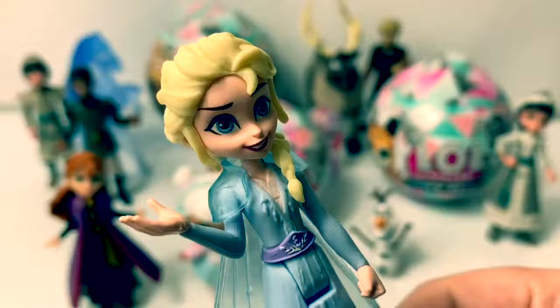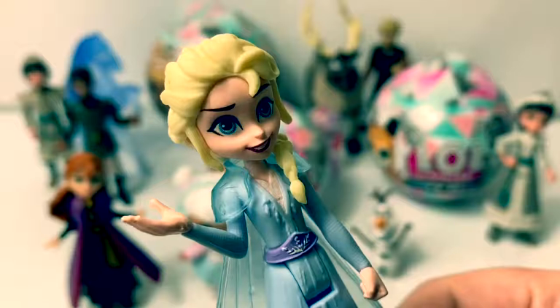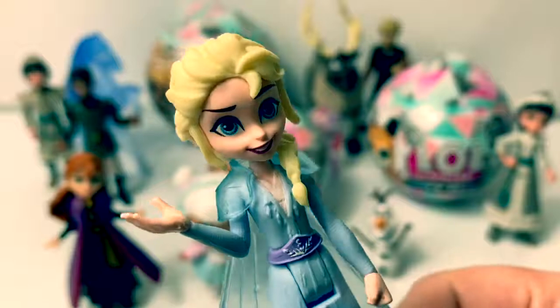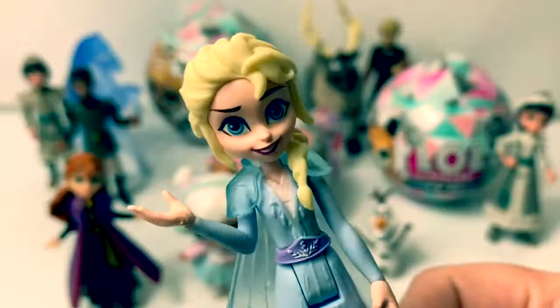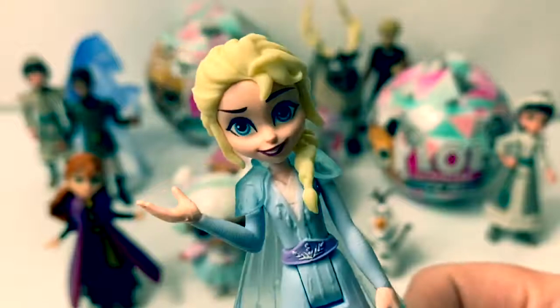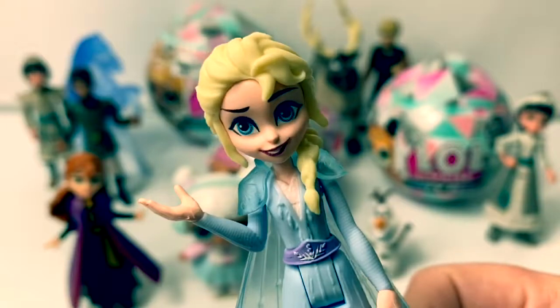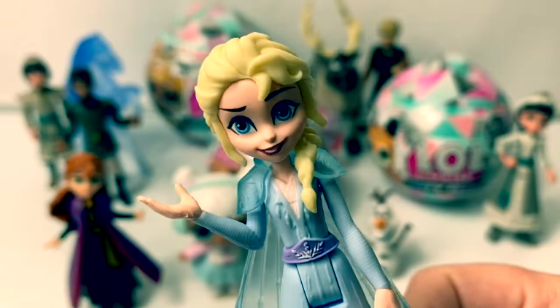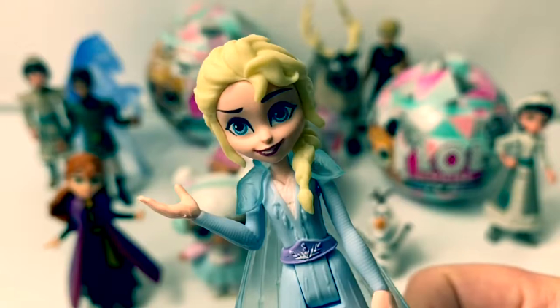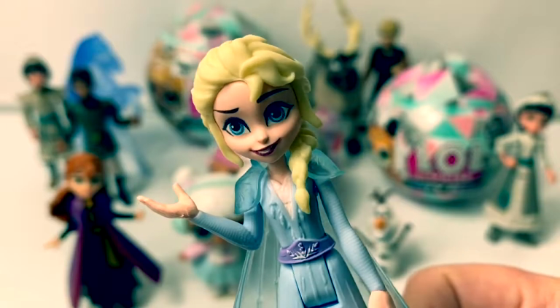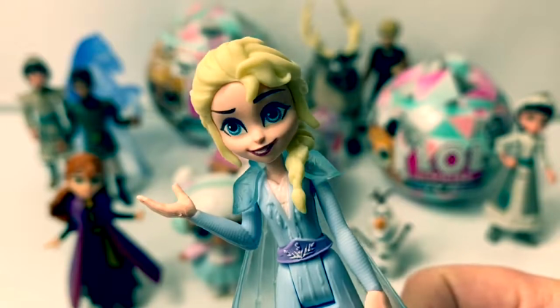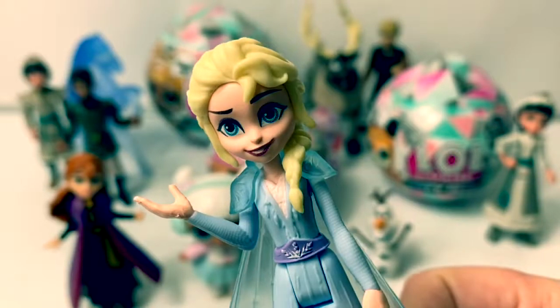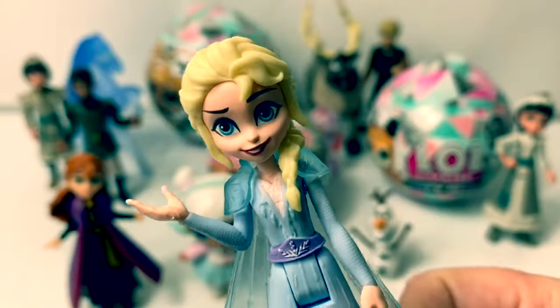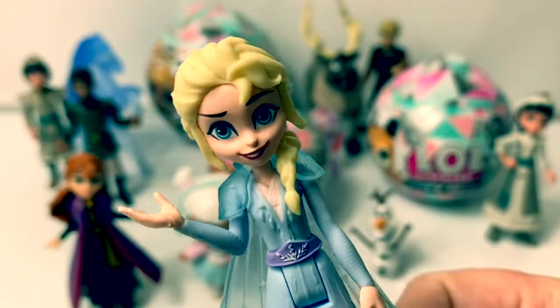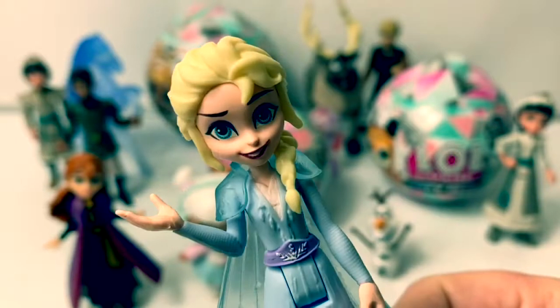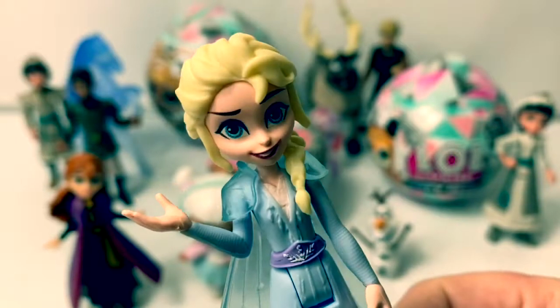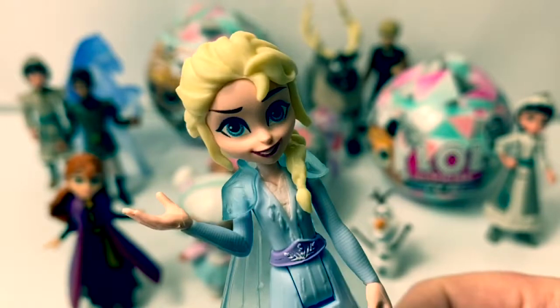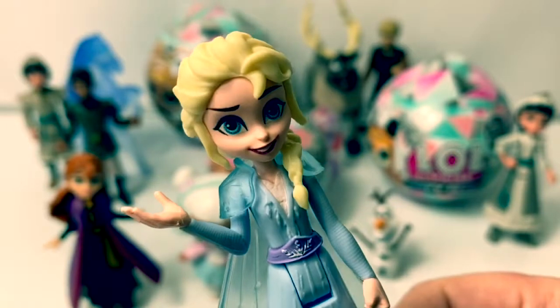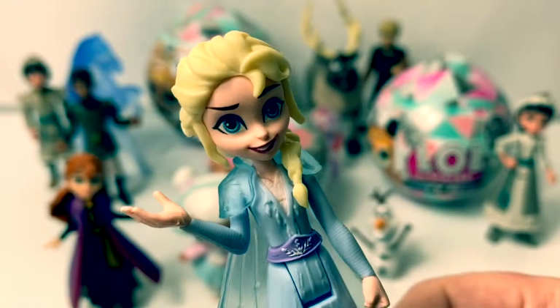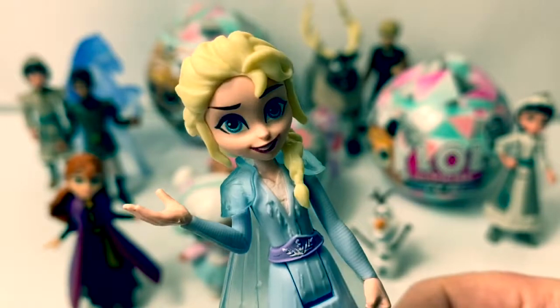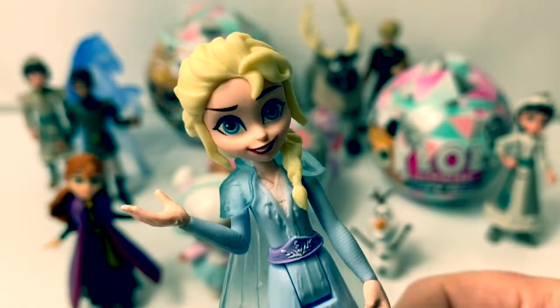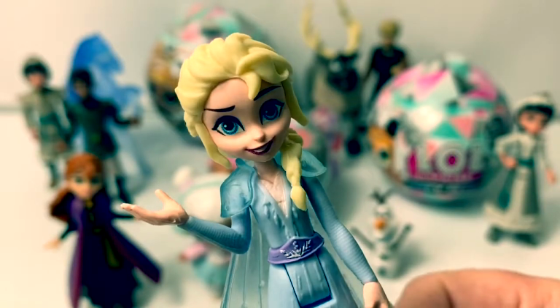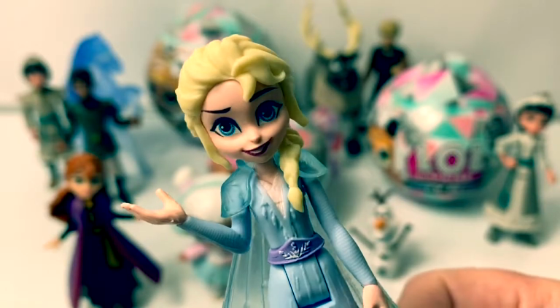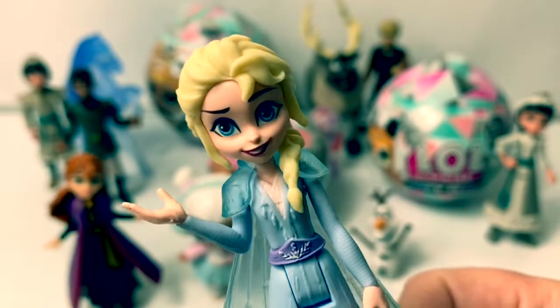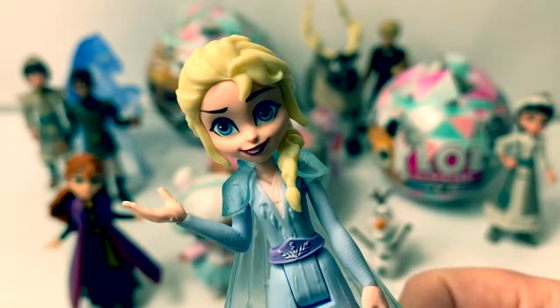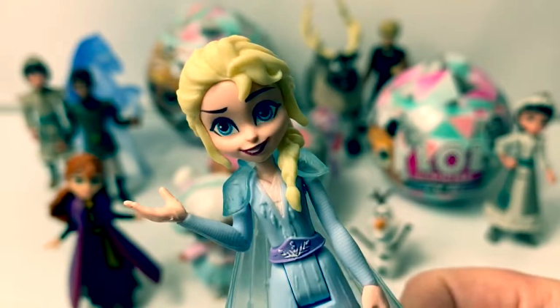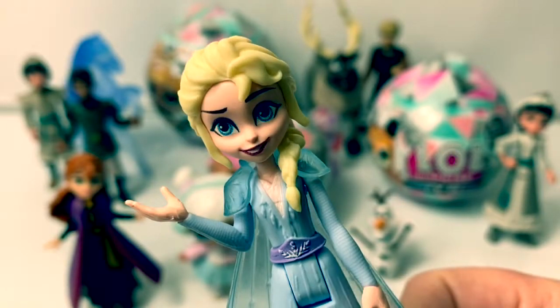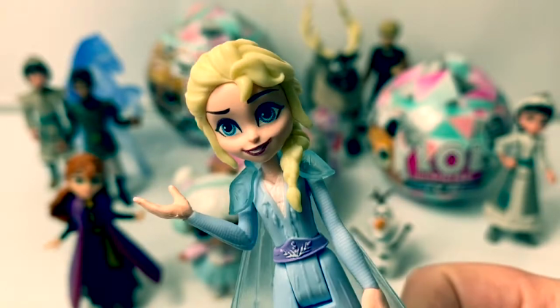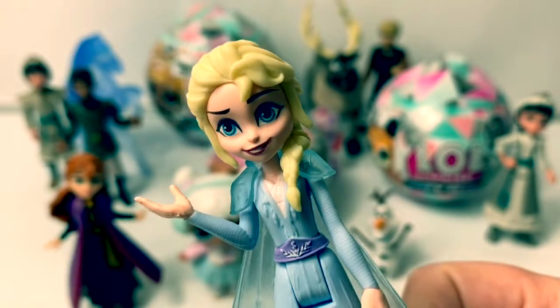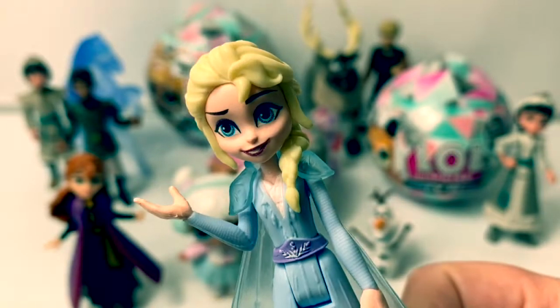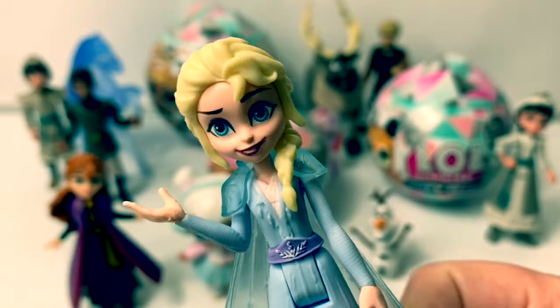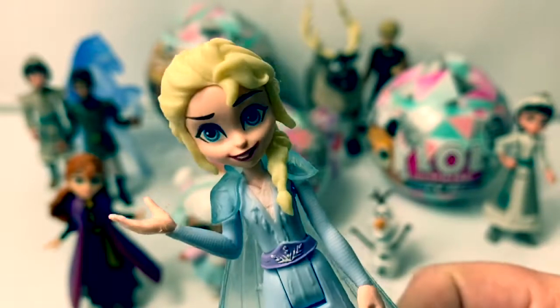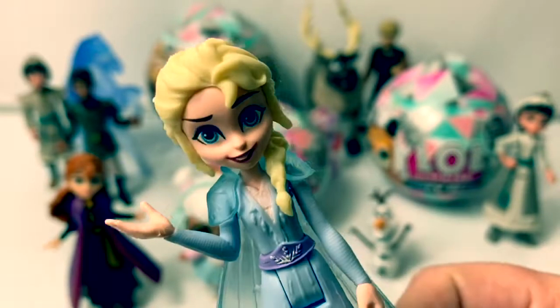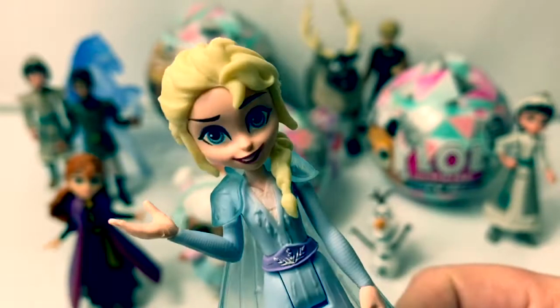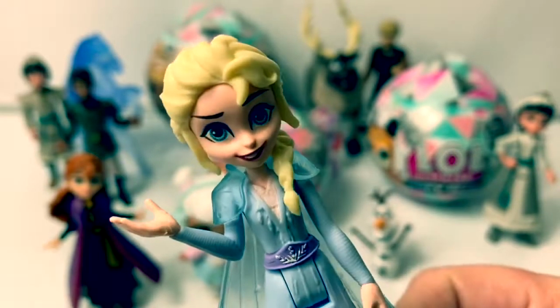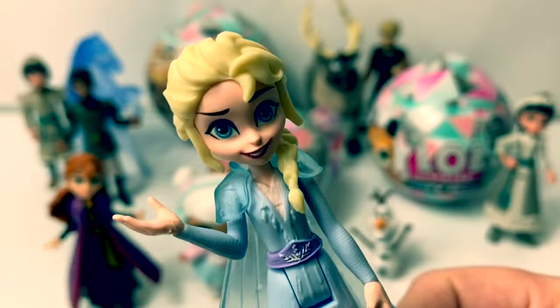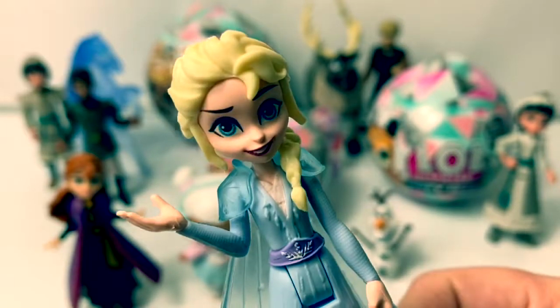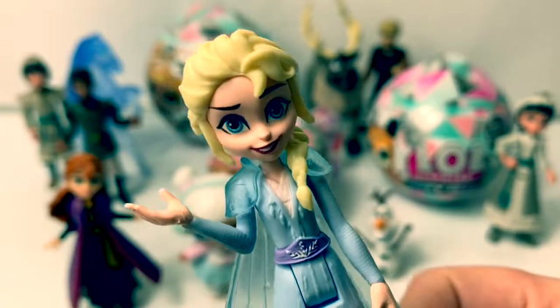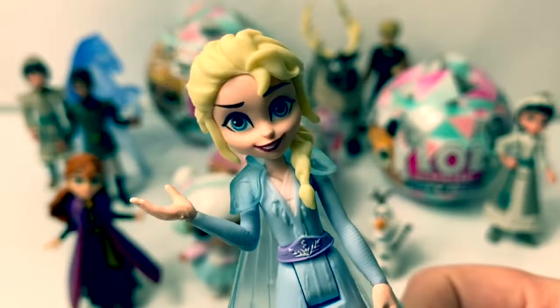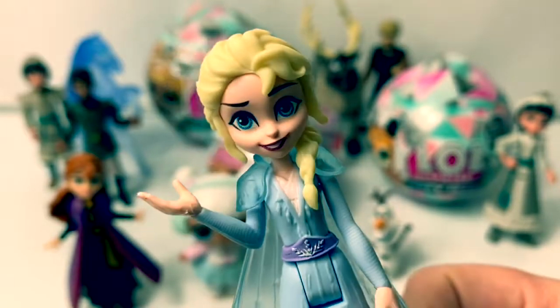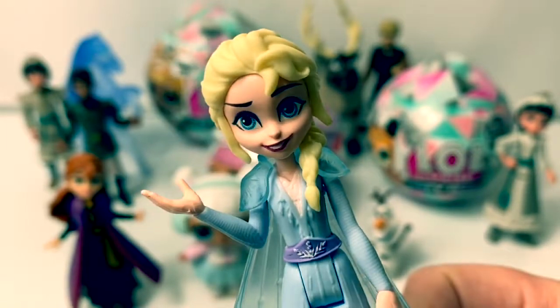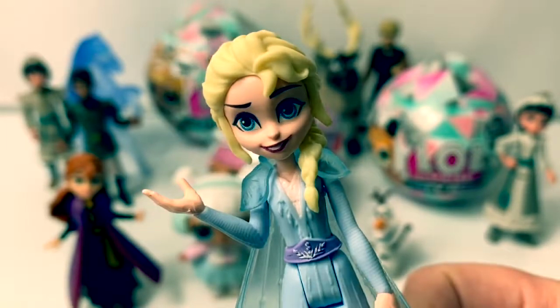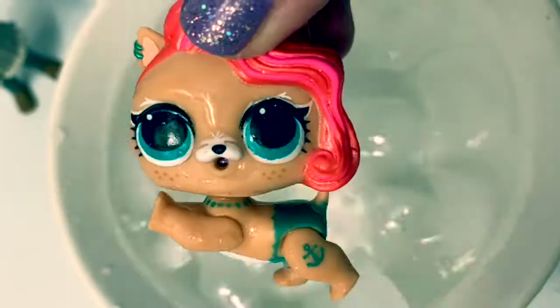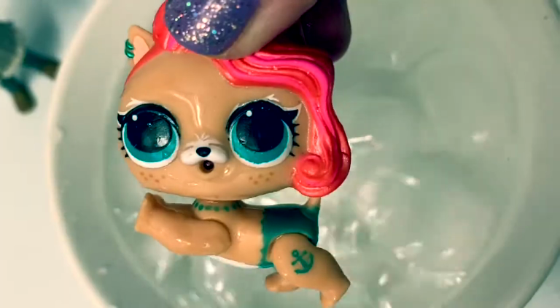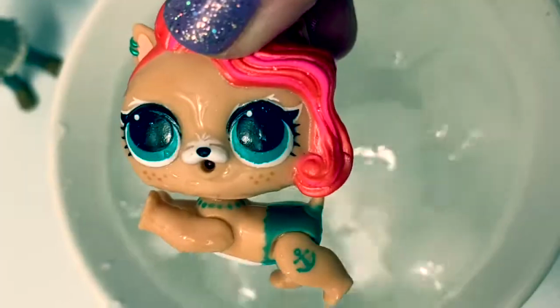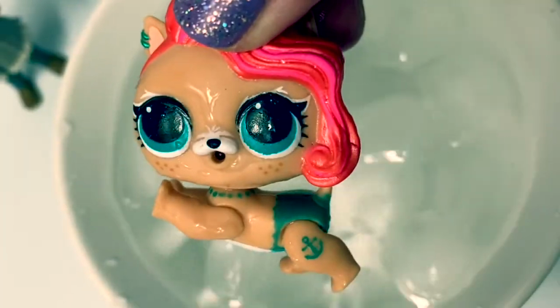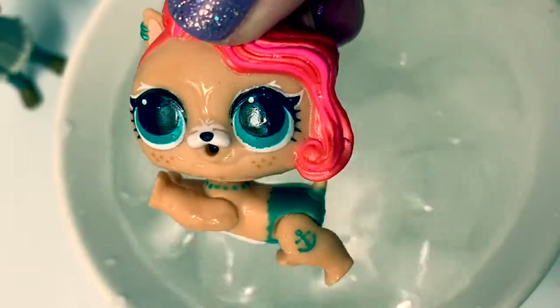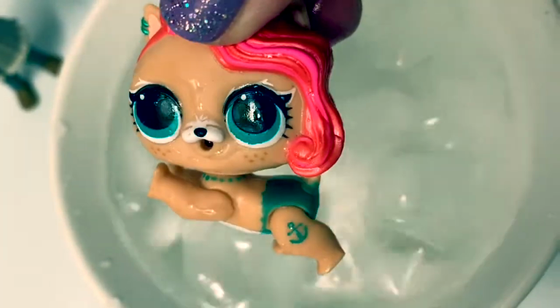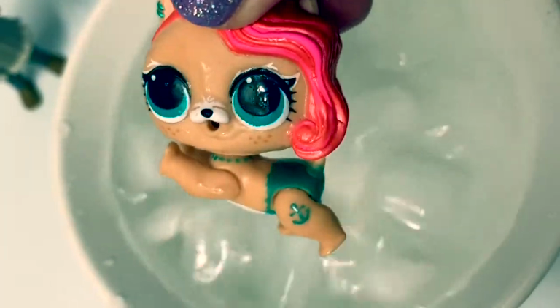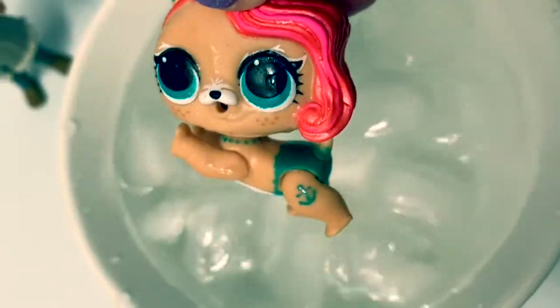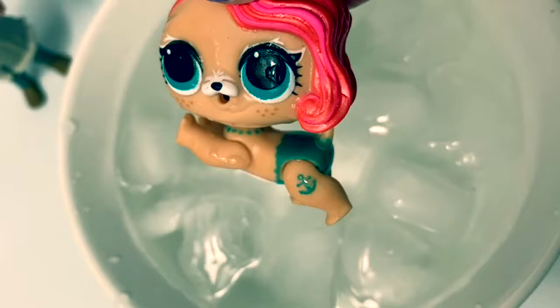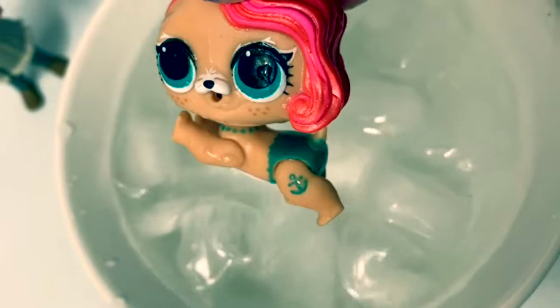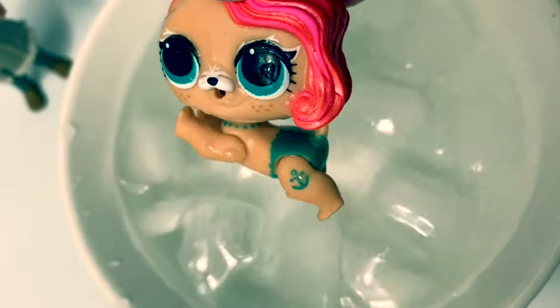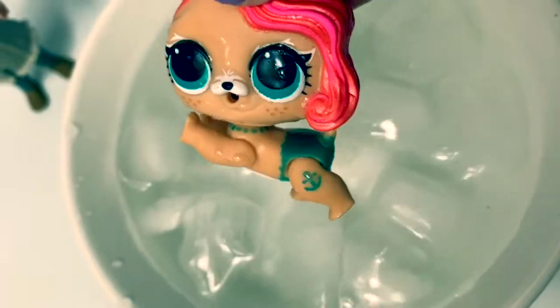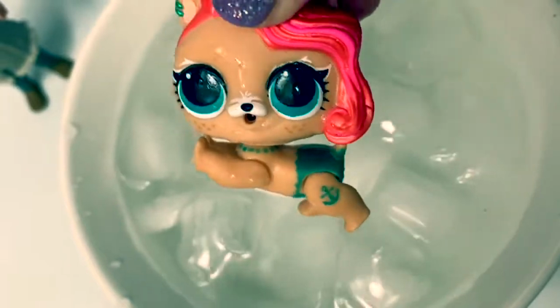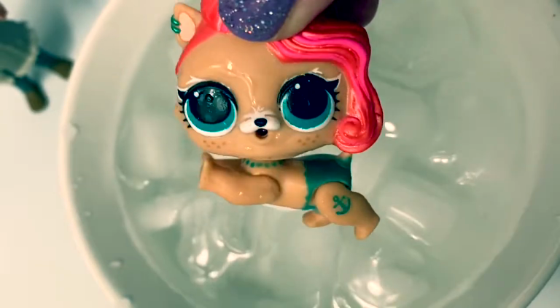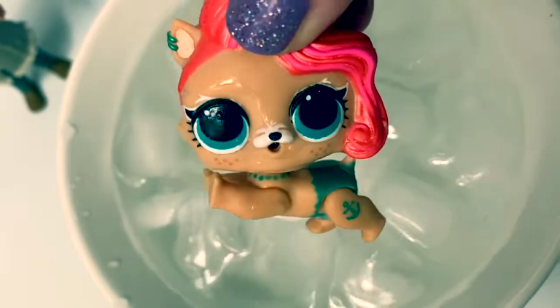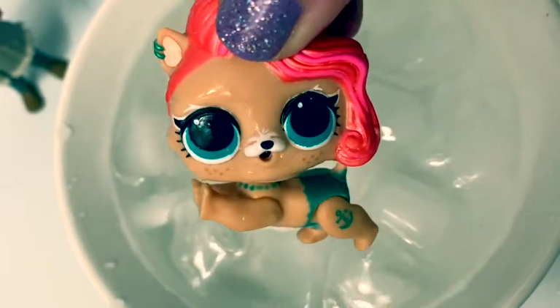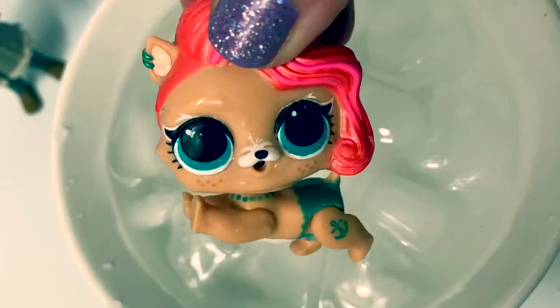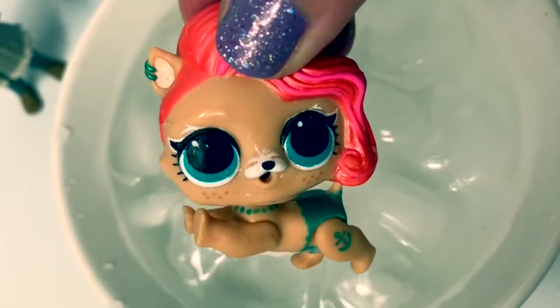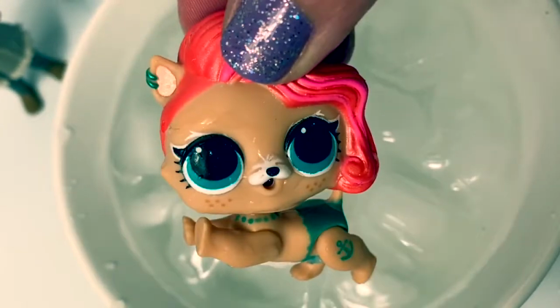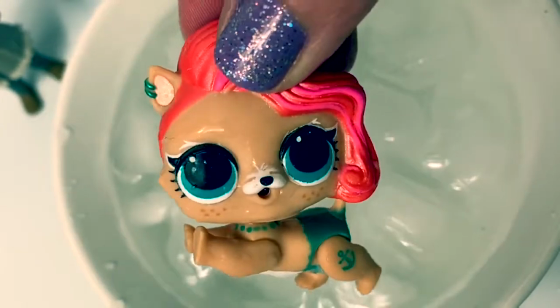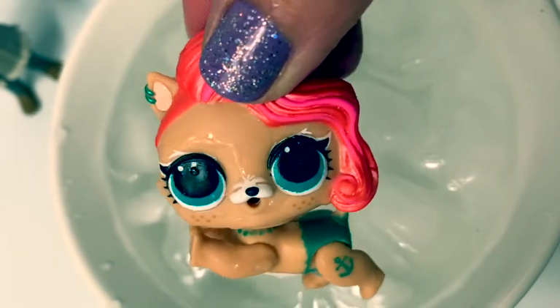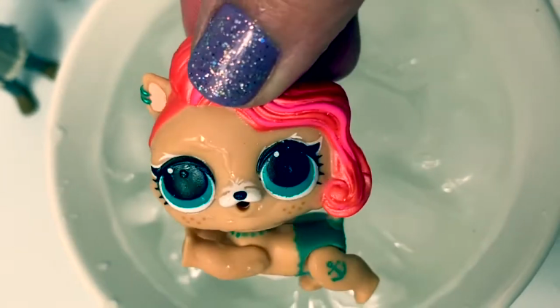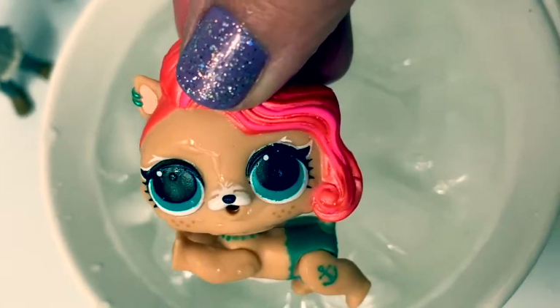Let's open some new Winter Disco Glitter Globes. Look, her body changes.